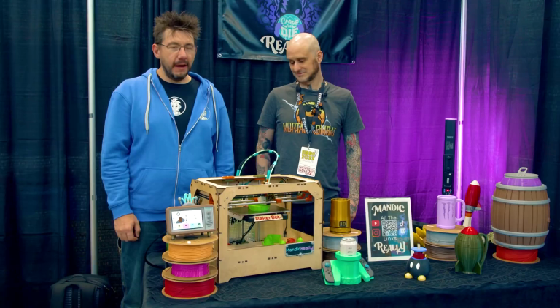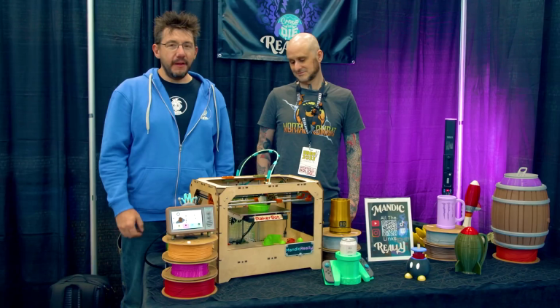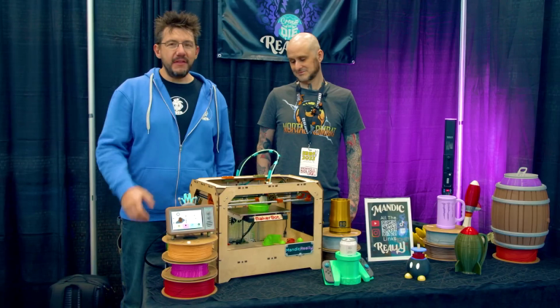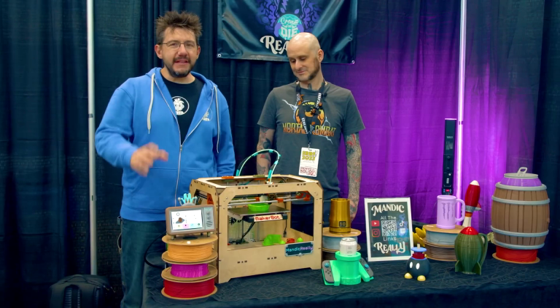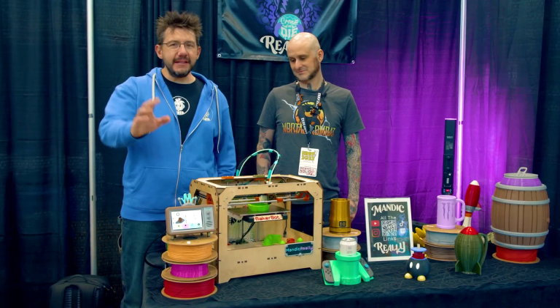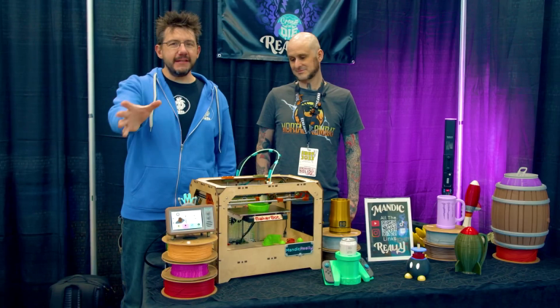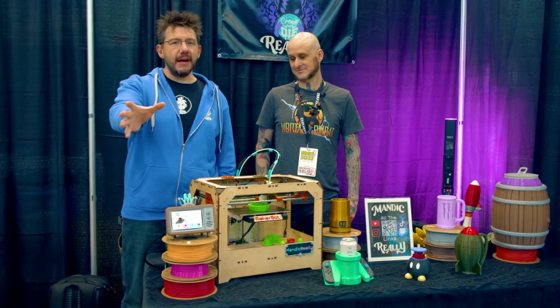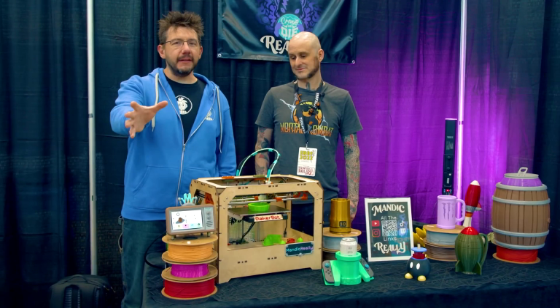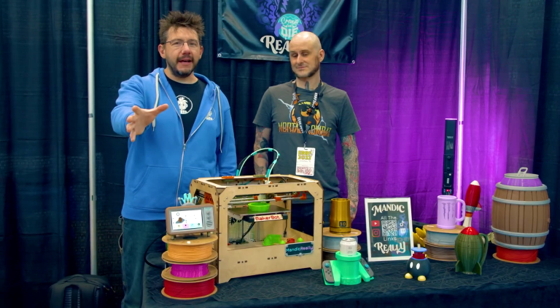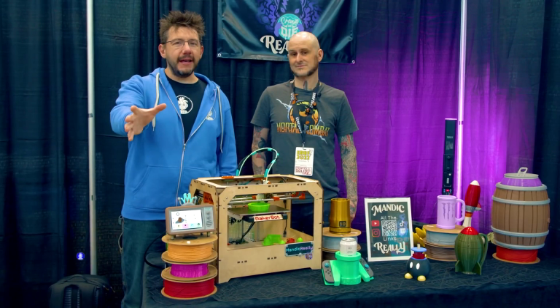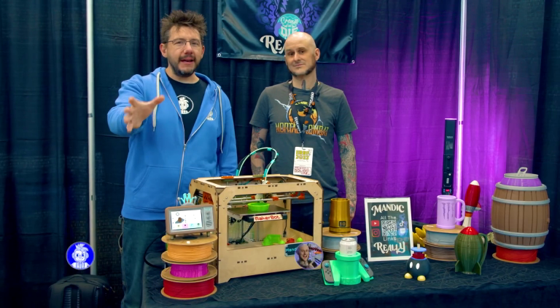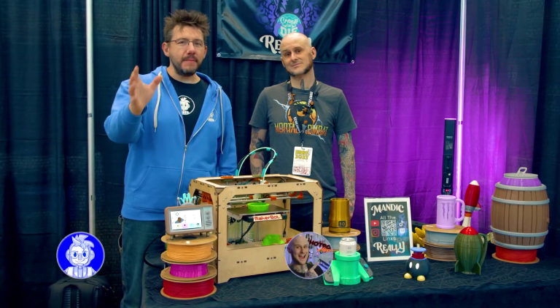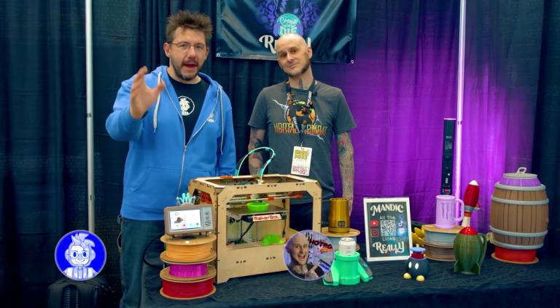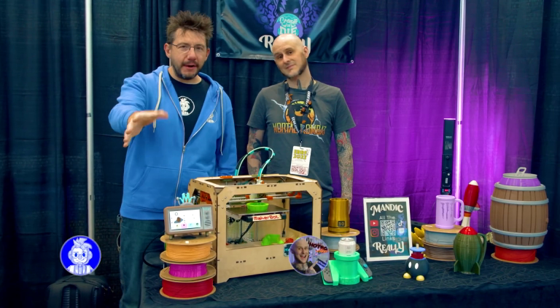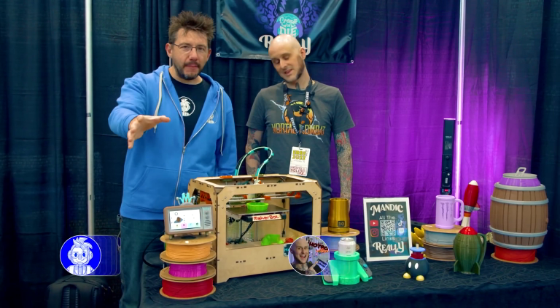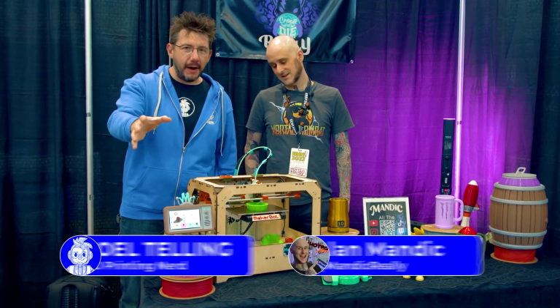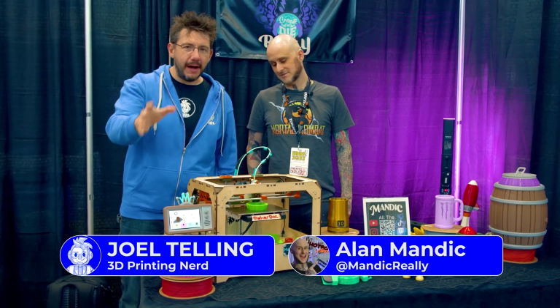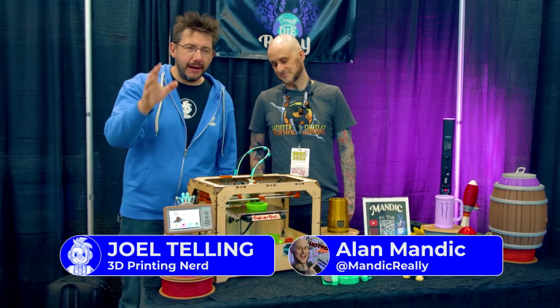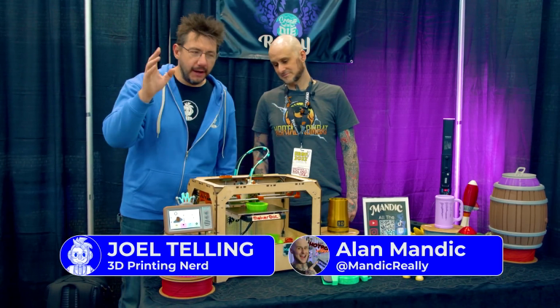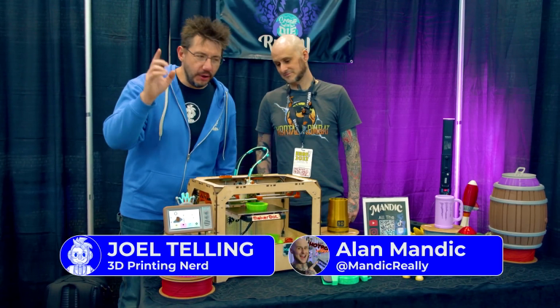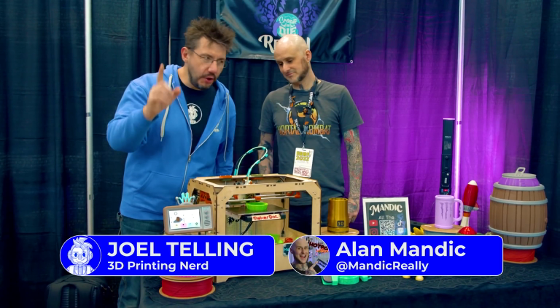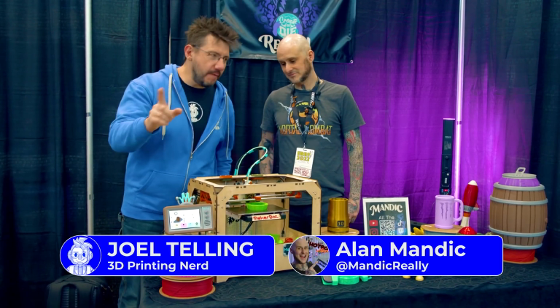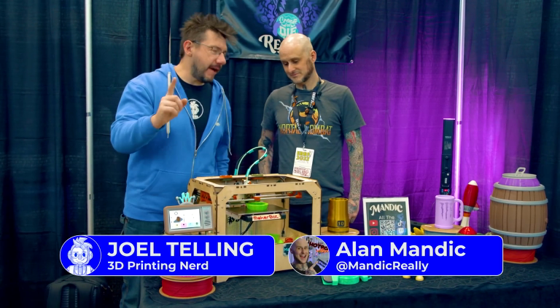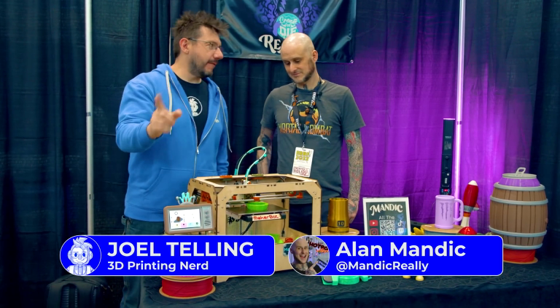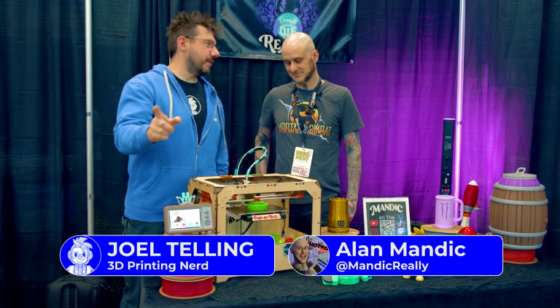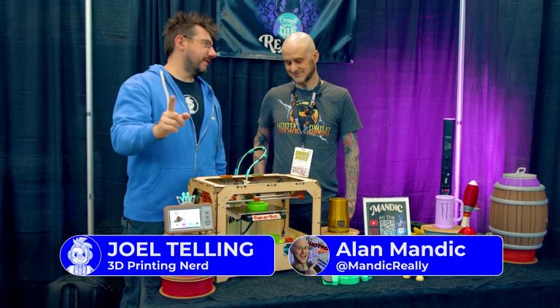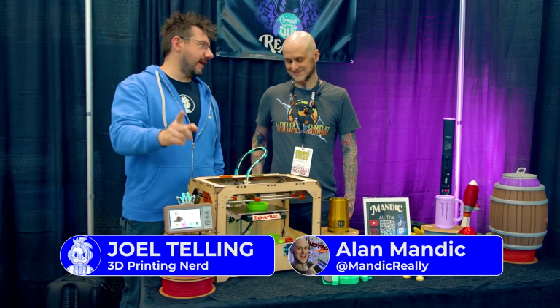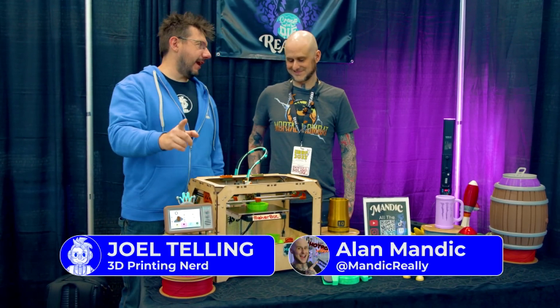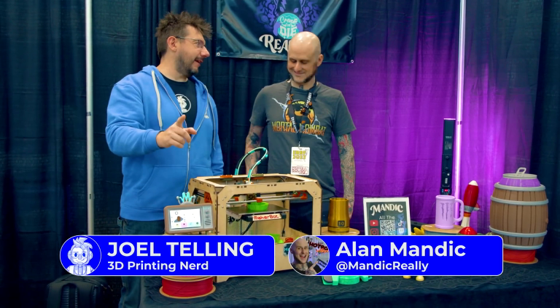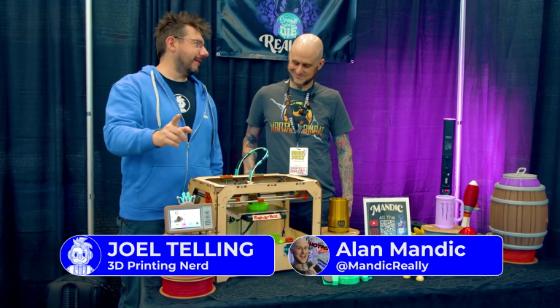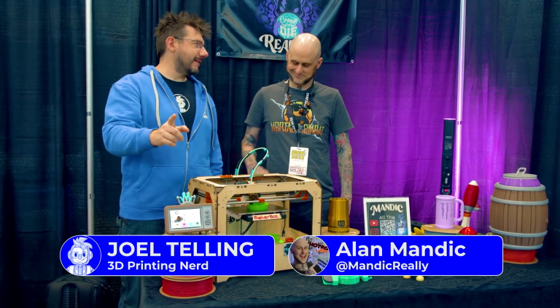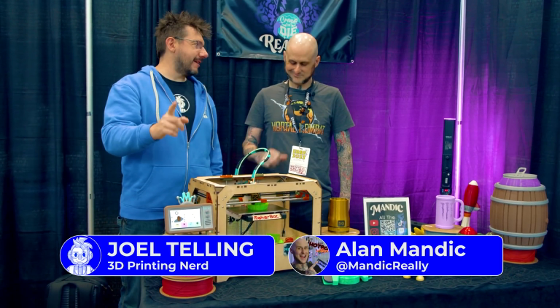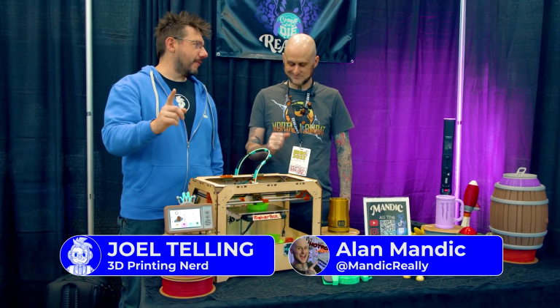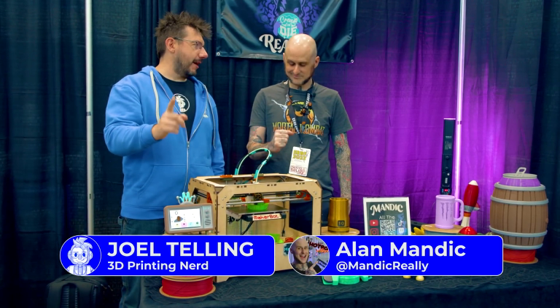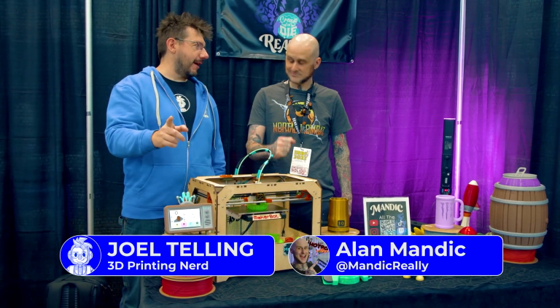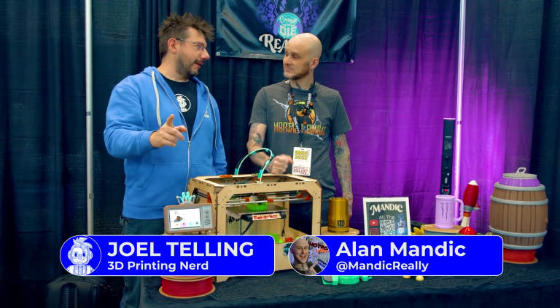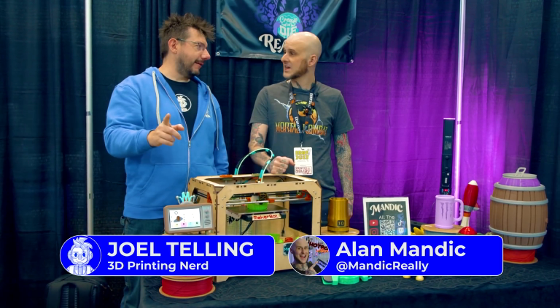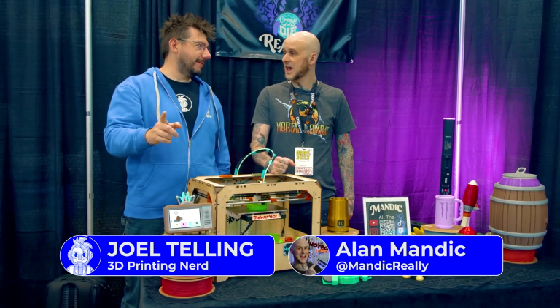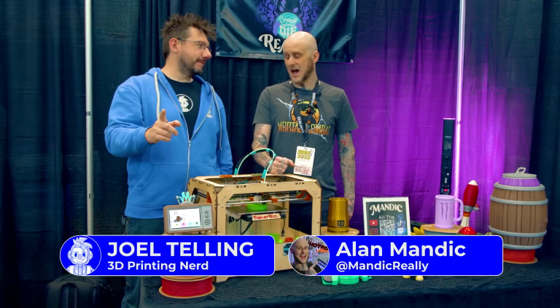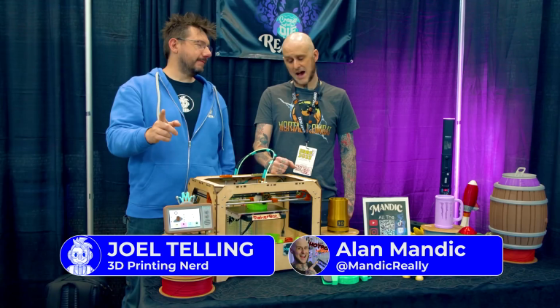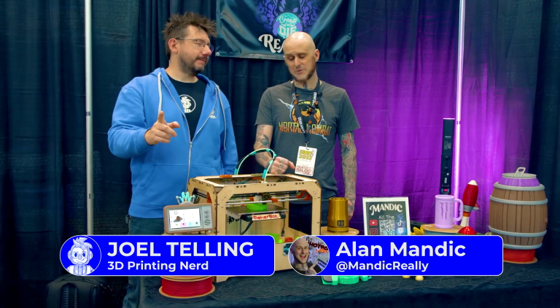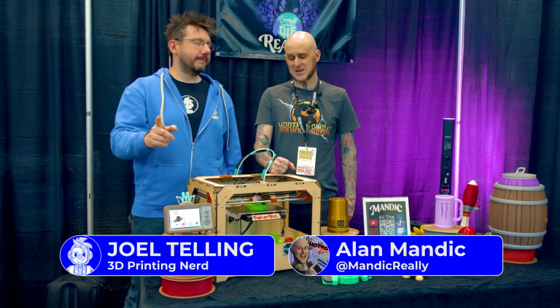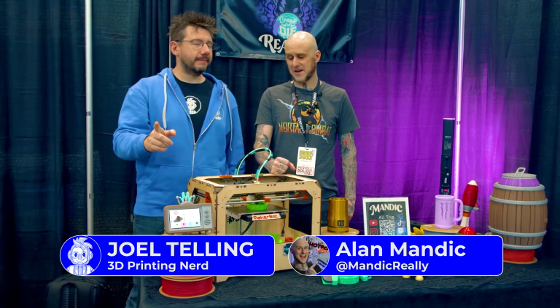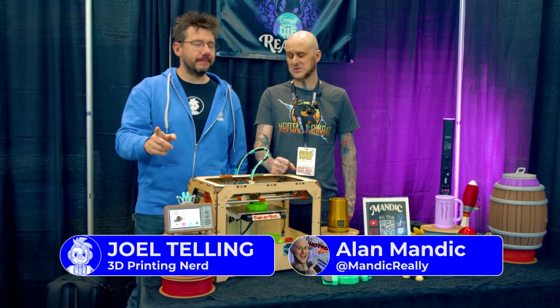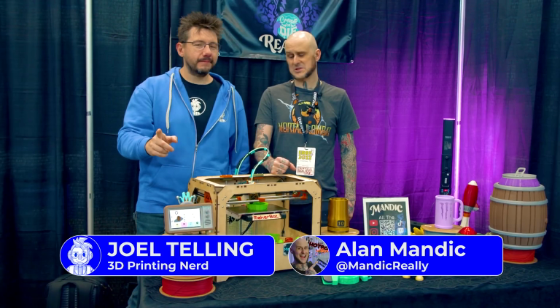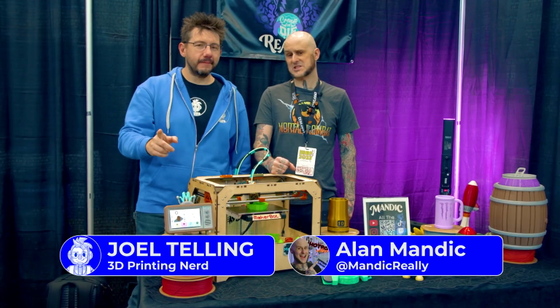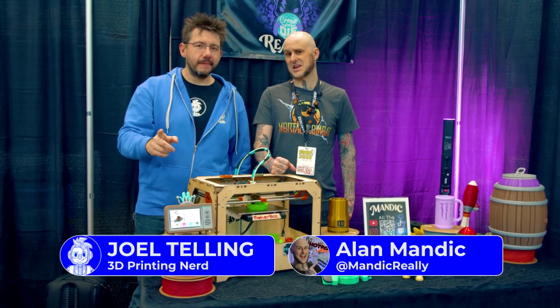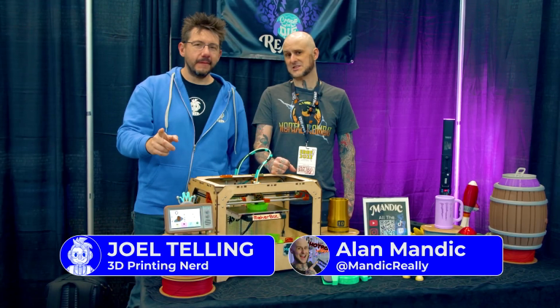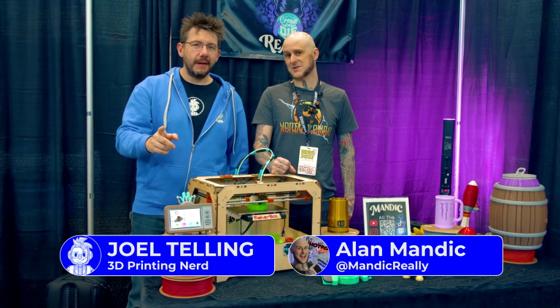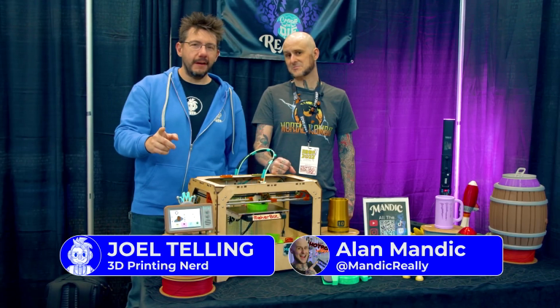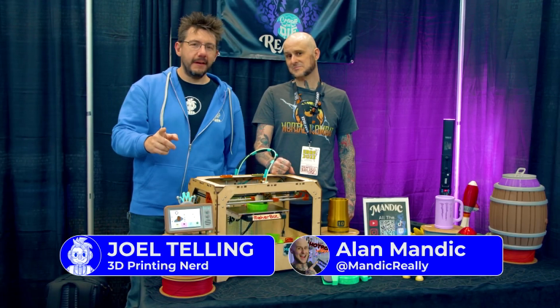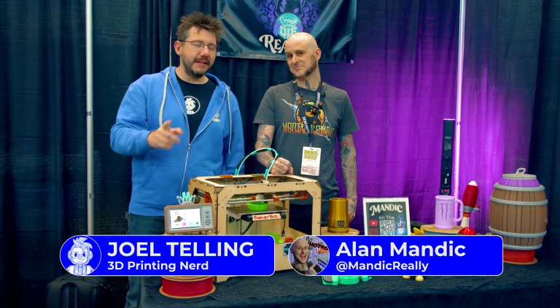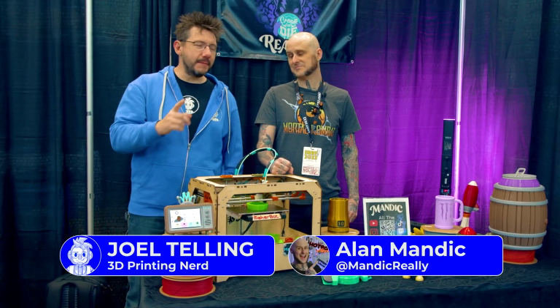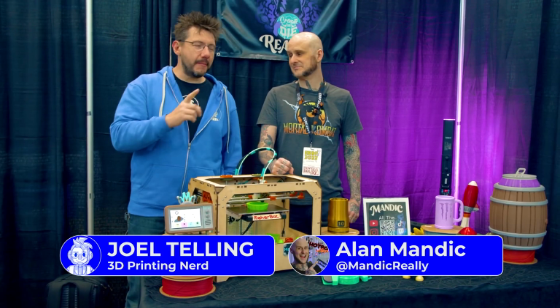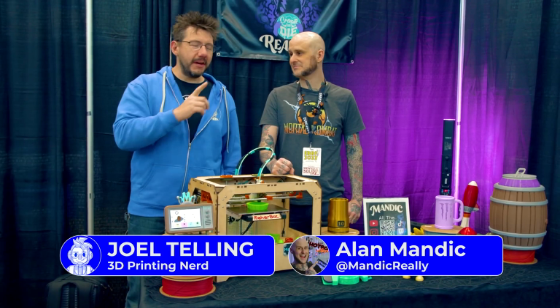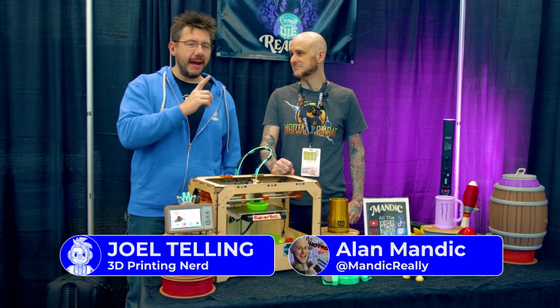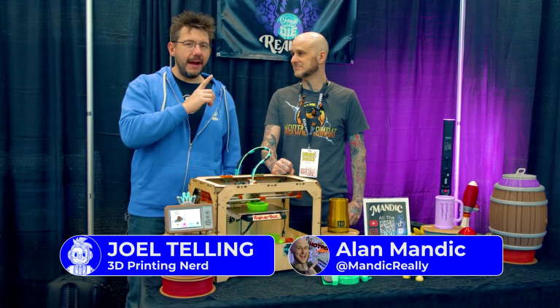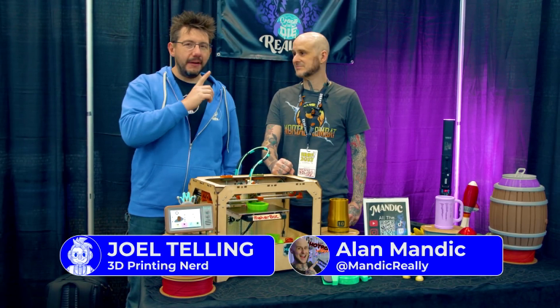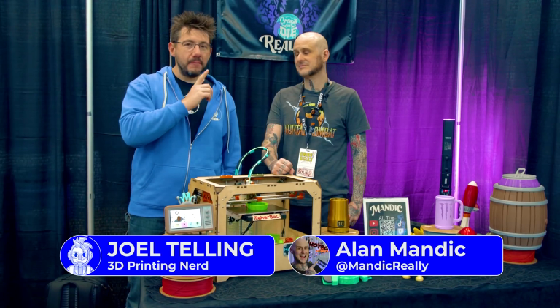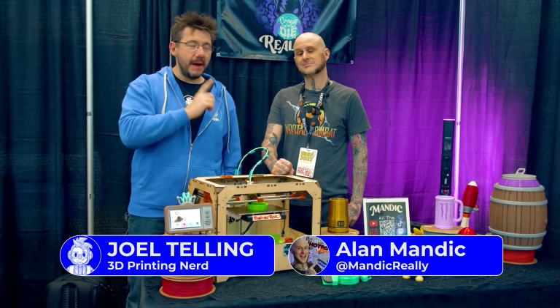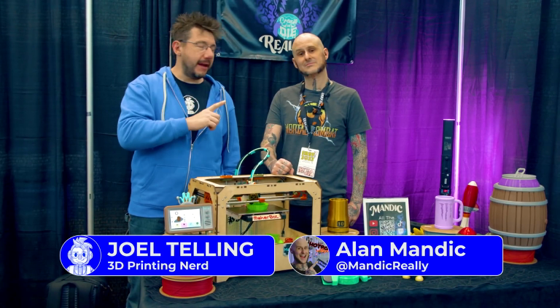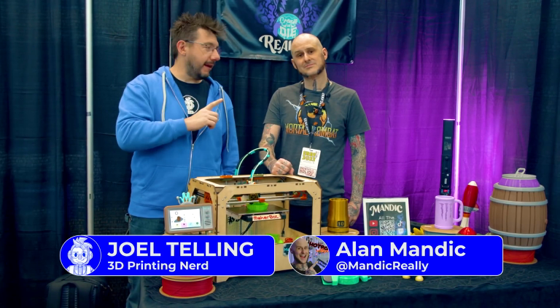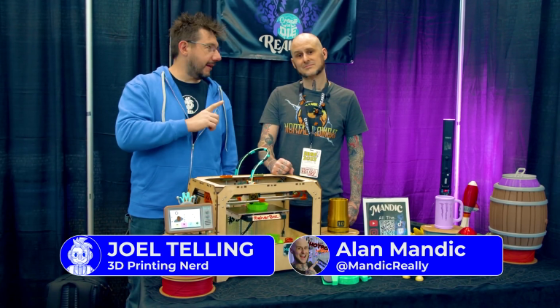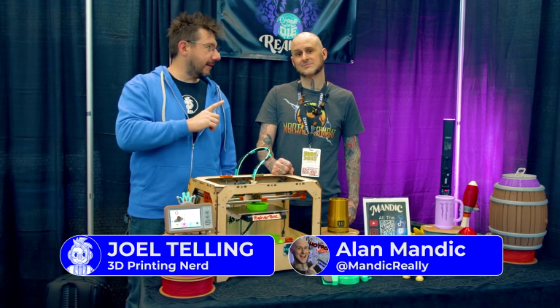This is unlike any MakerBot you've ever seen. Is that right, Alan? I would absolutely say so. This is my buddy Alan Mandic.